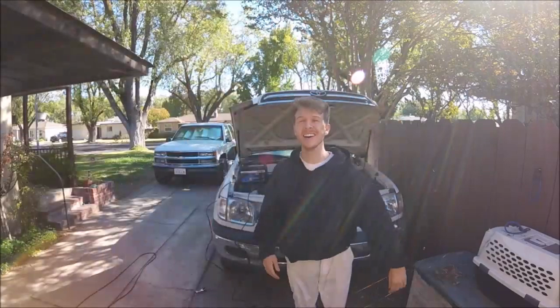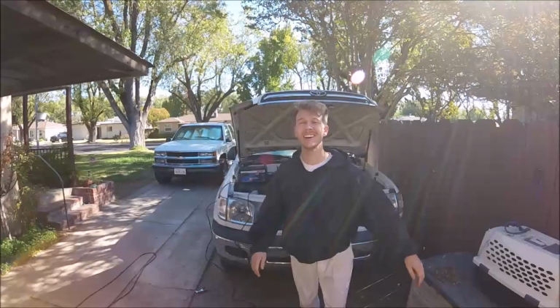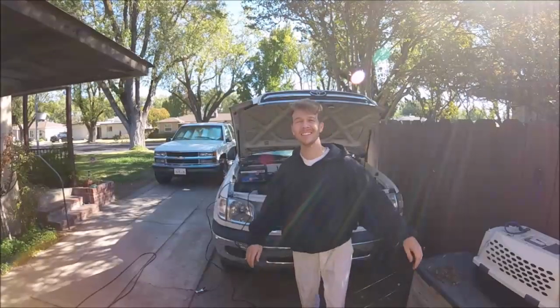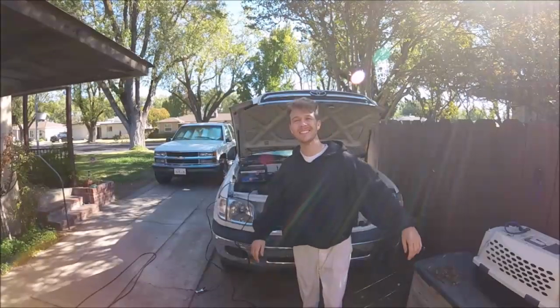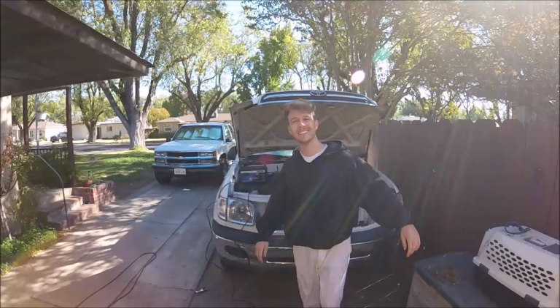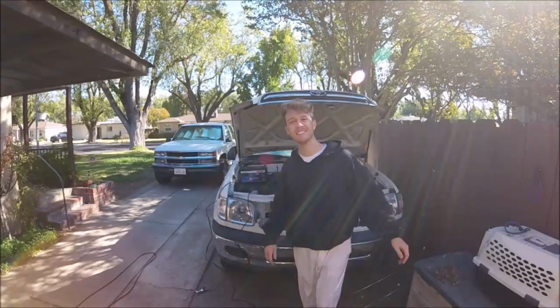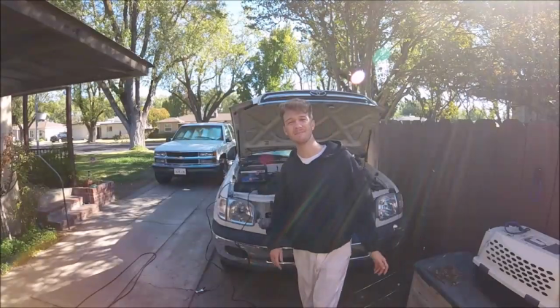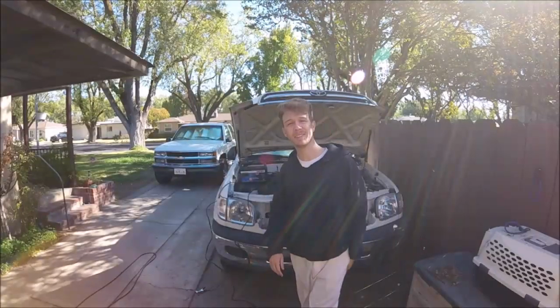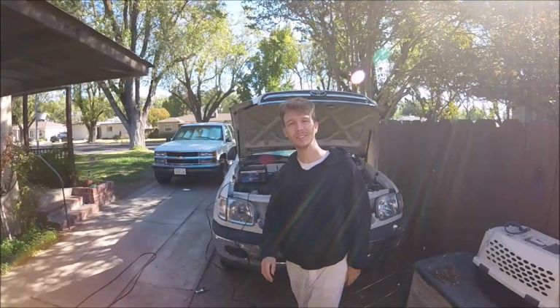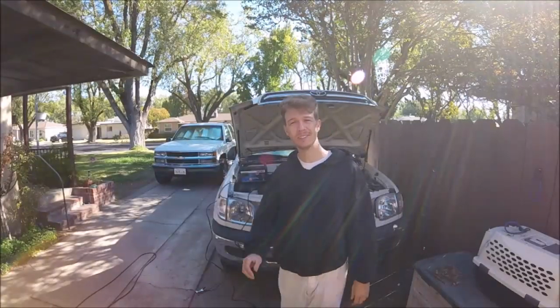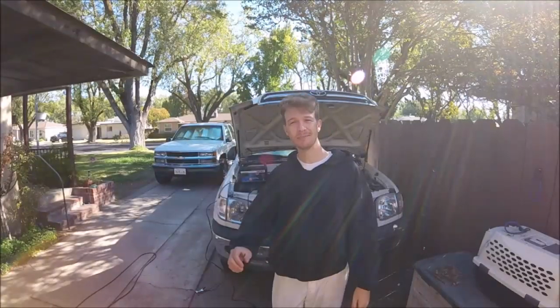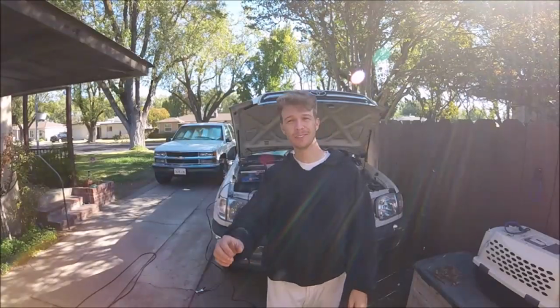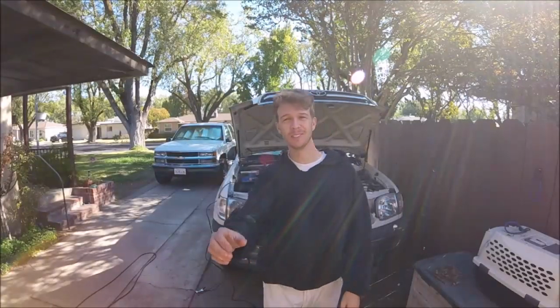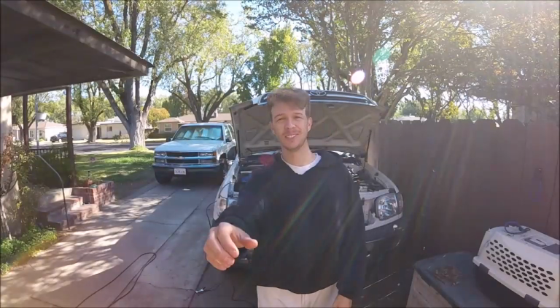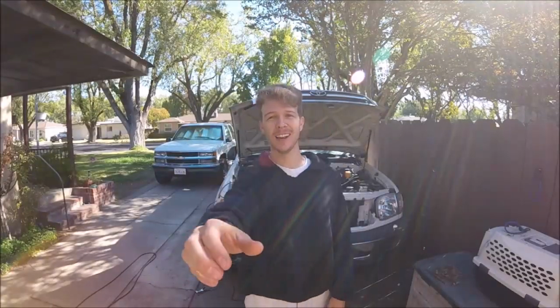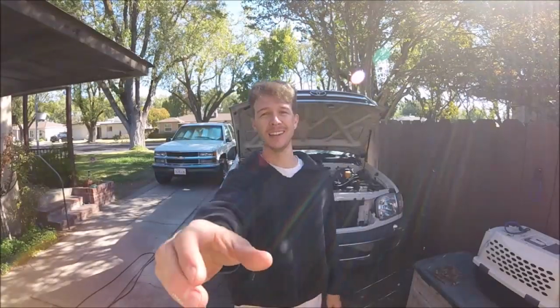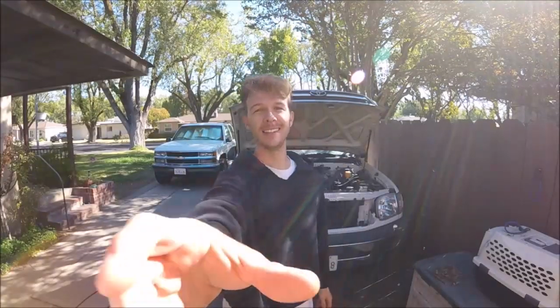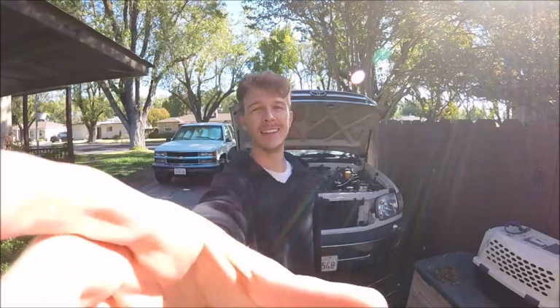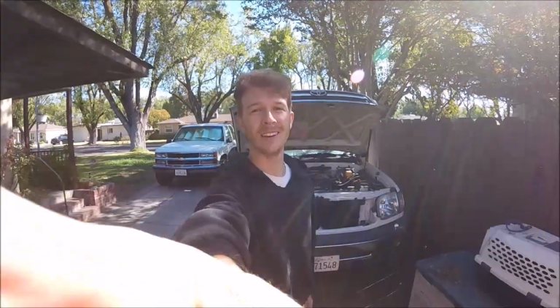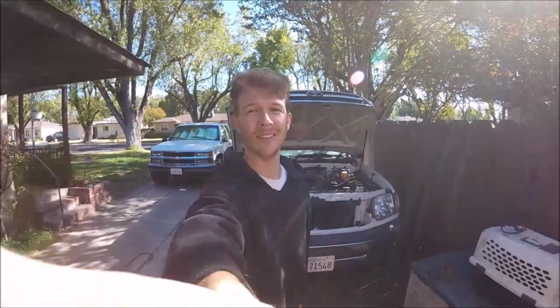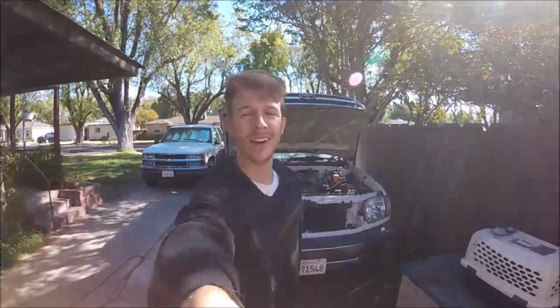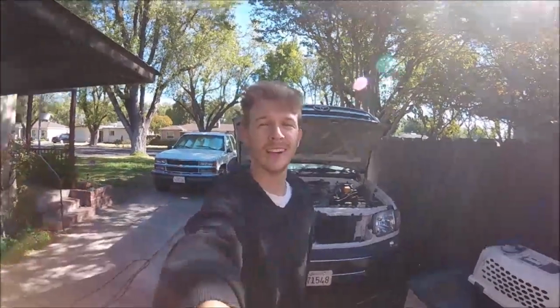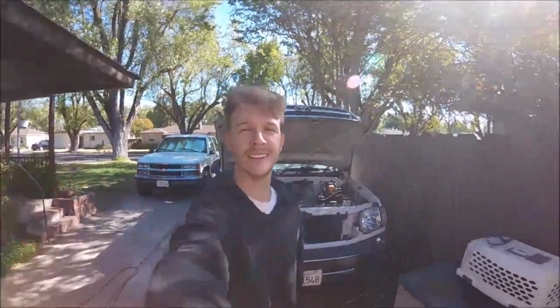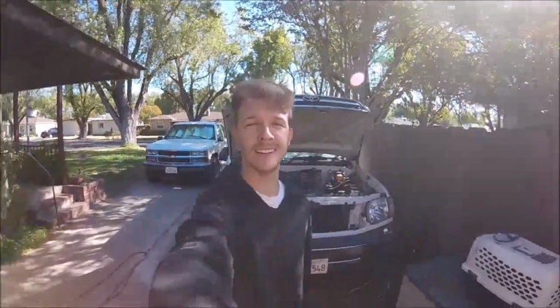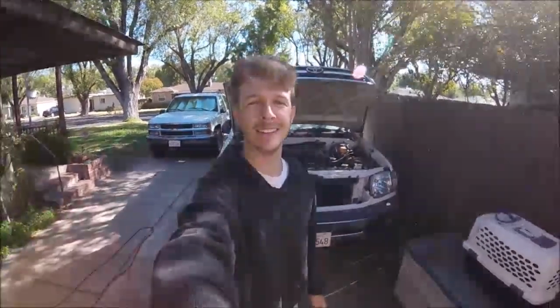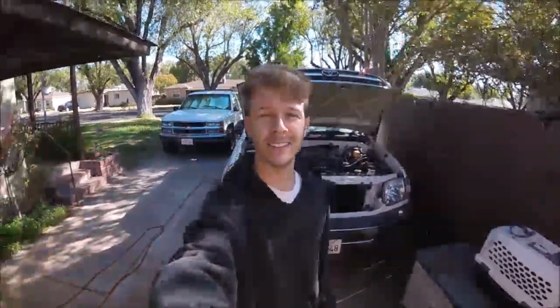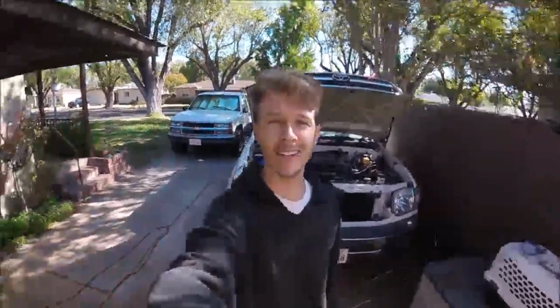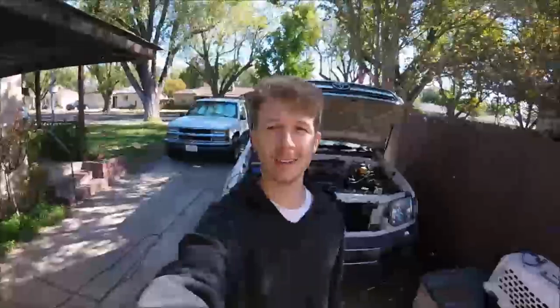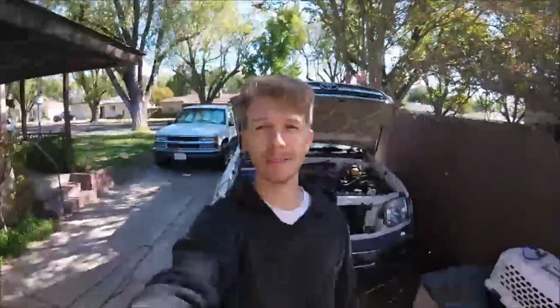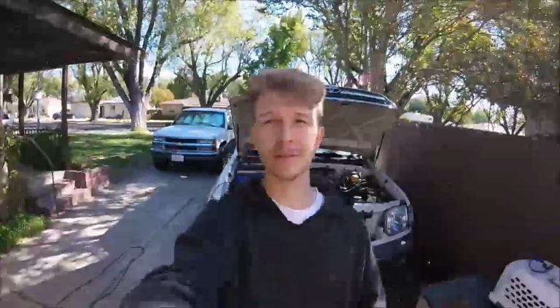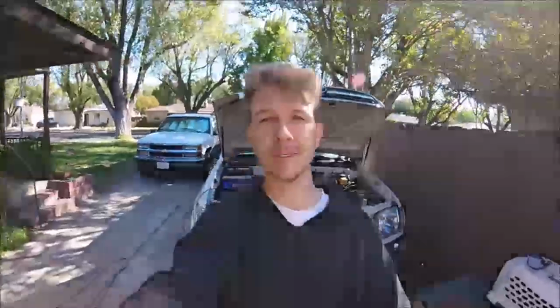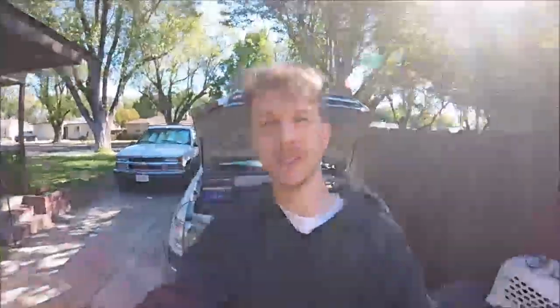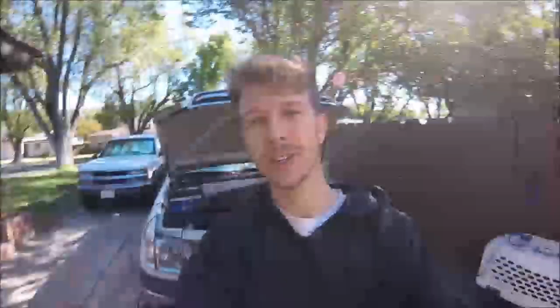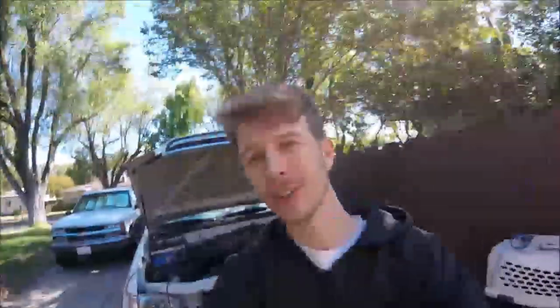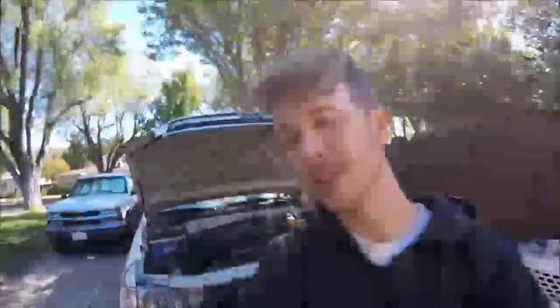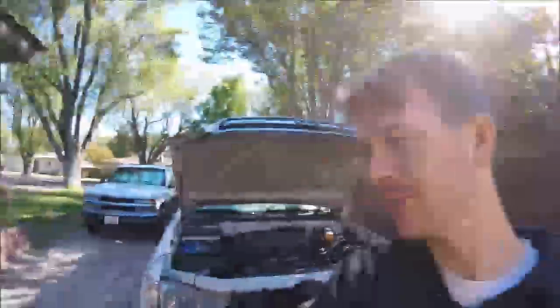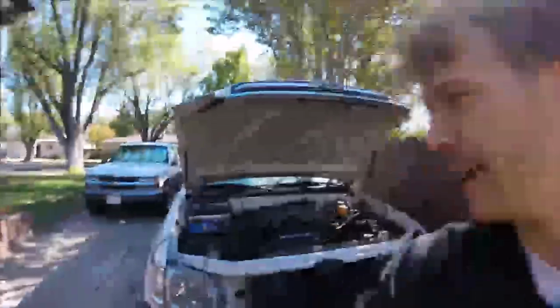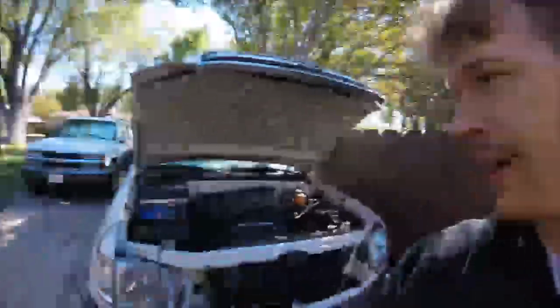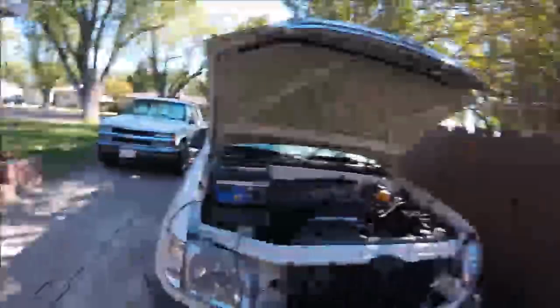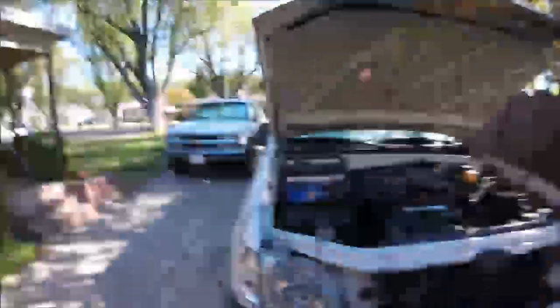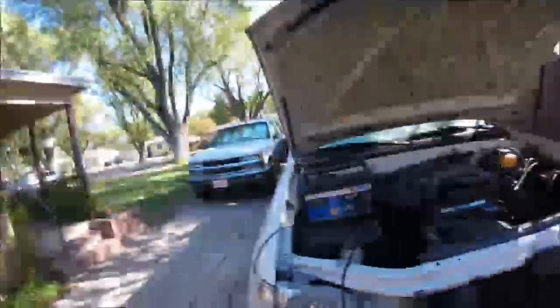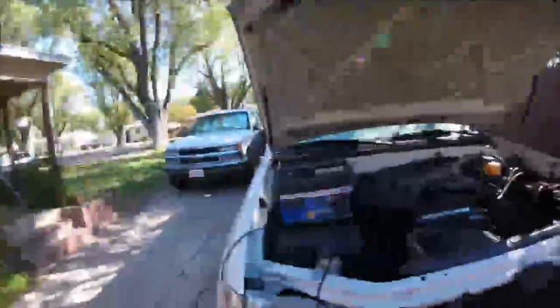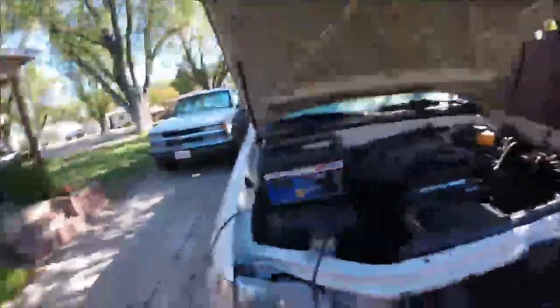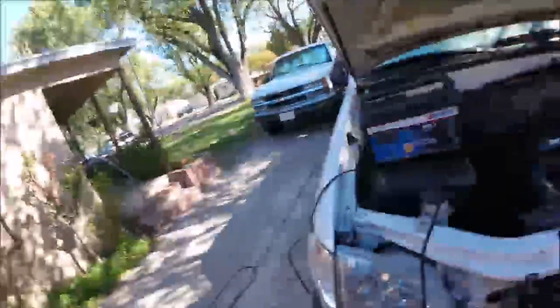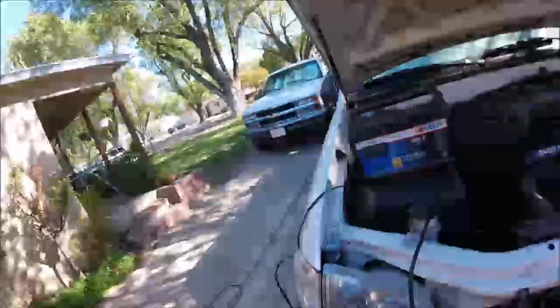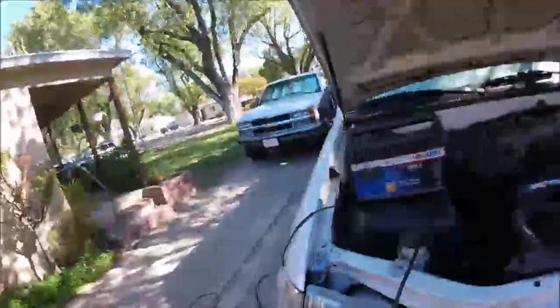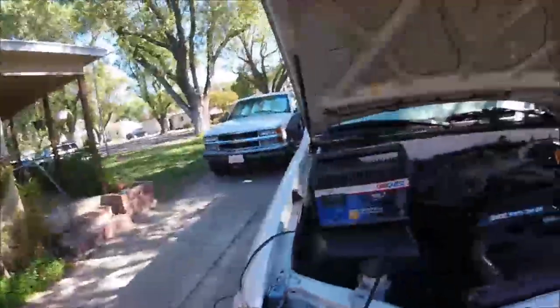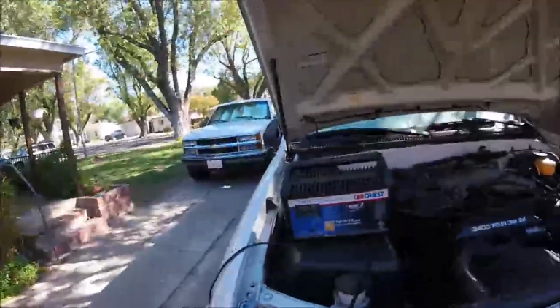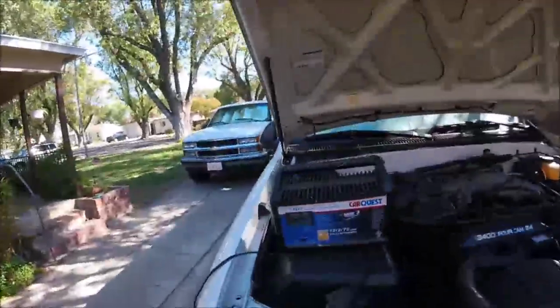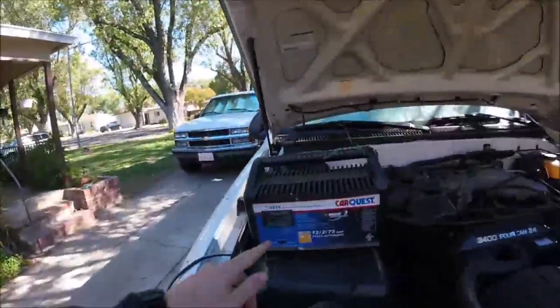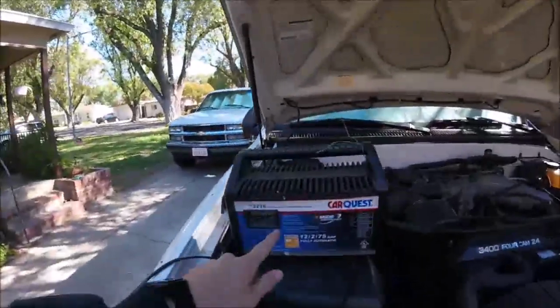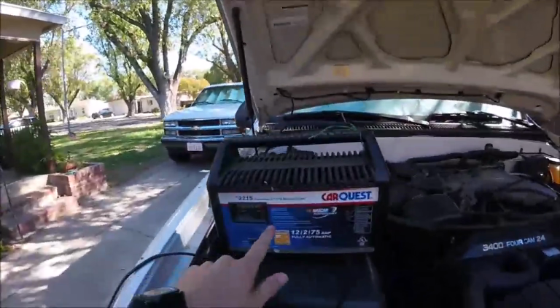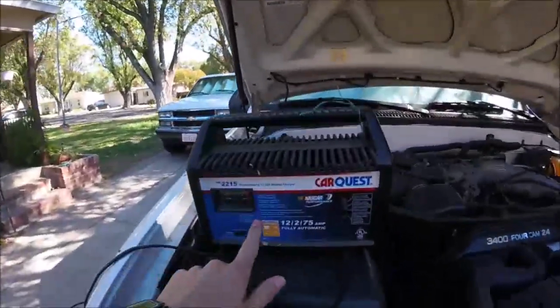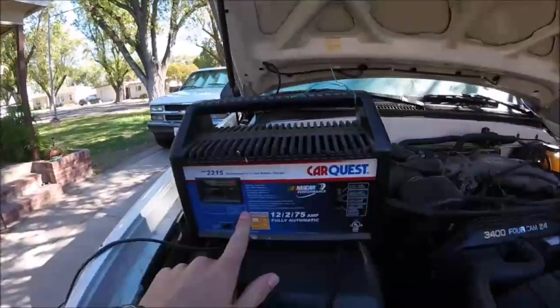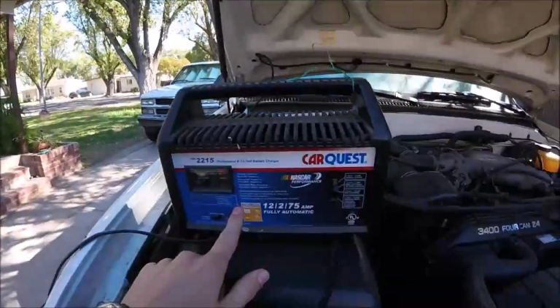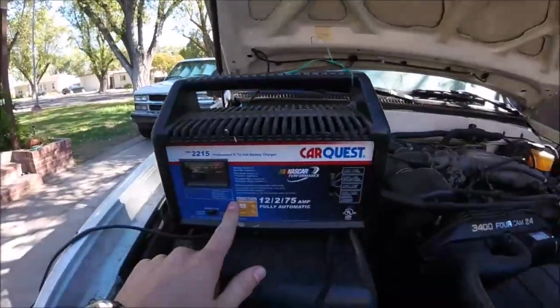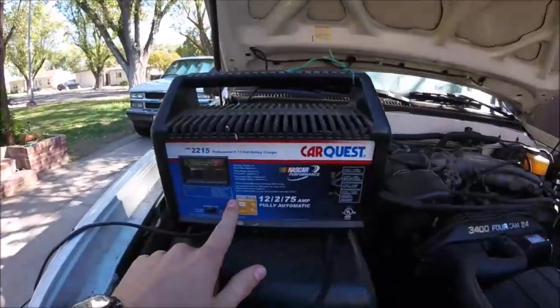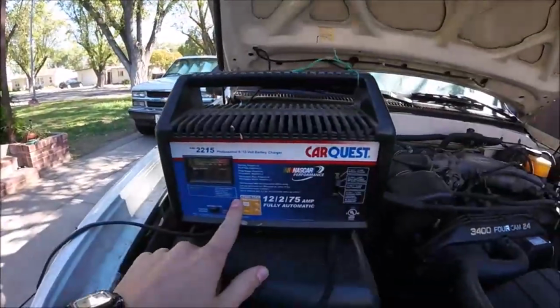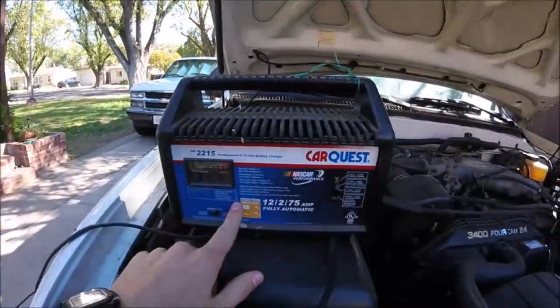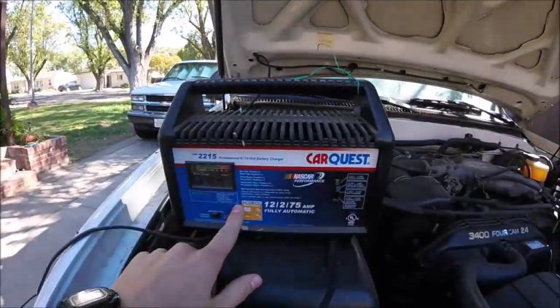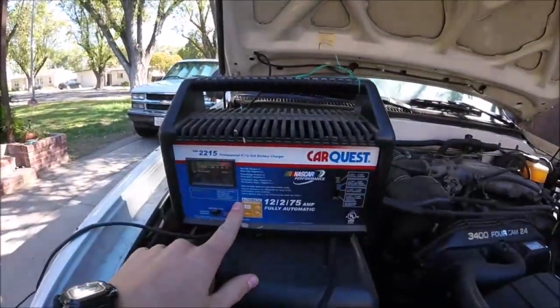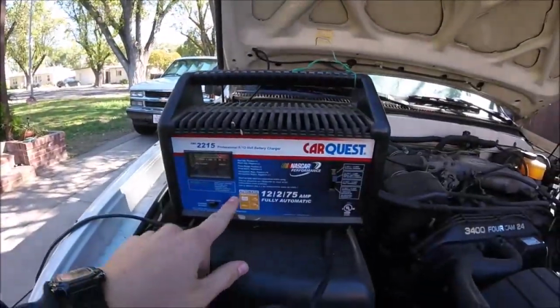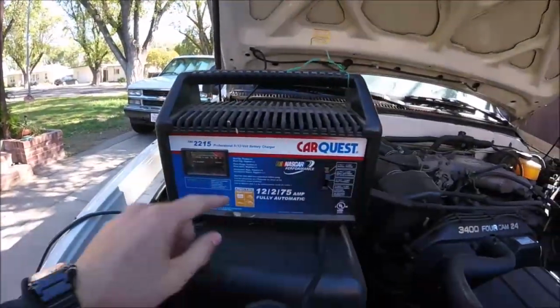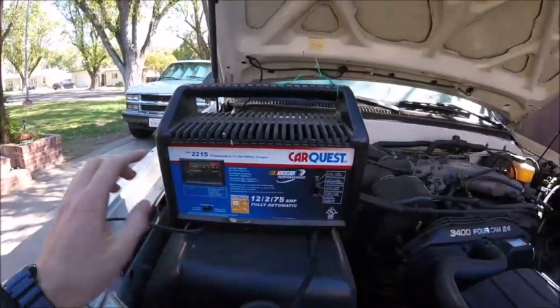What's up YouTubers, Johnny DIY here. Today I'm going to be showing you guys how to charge your battery up.